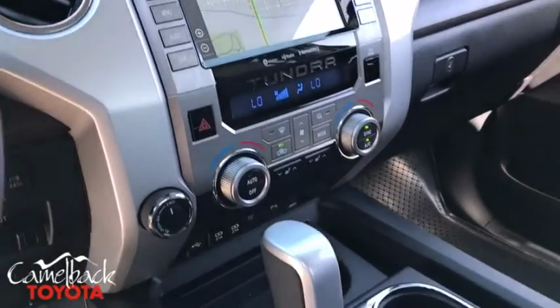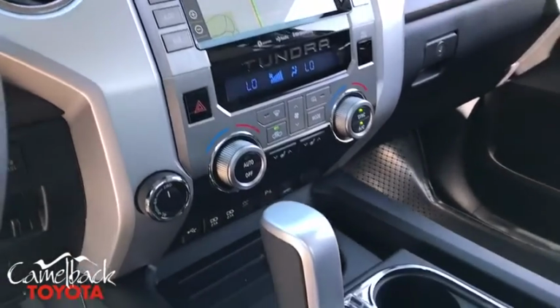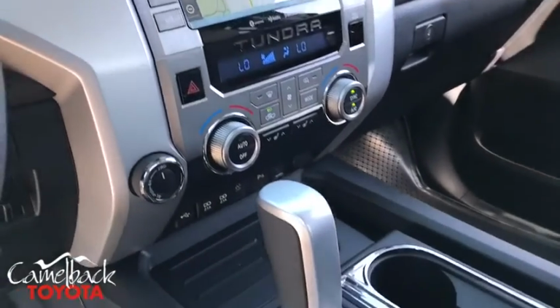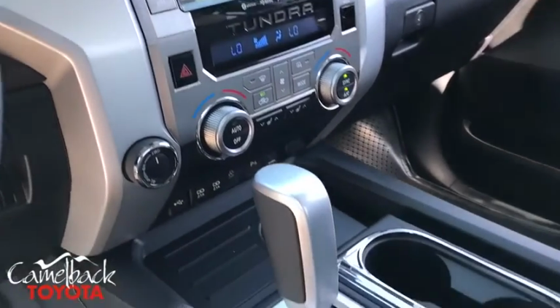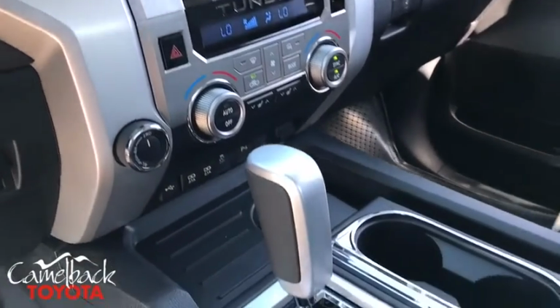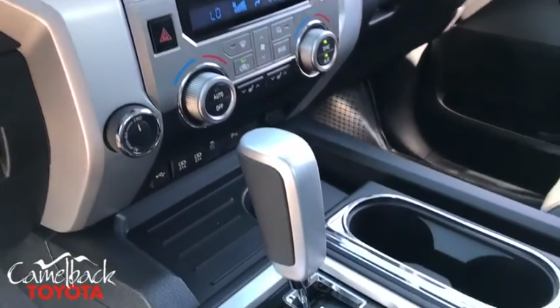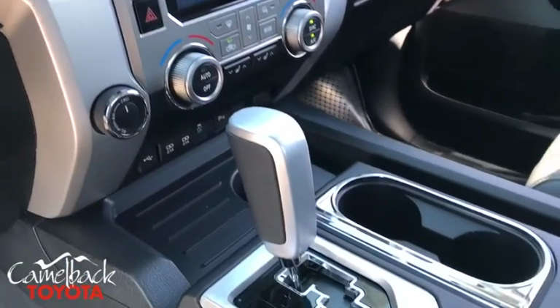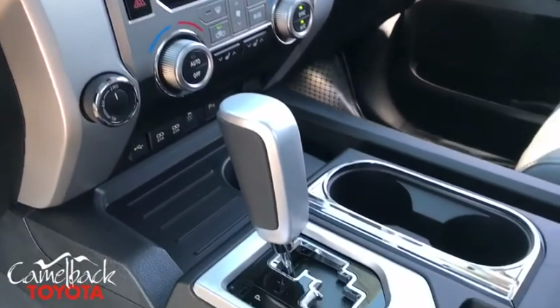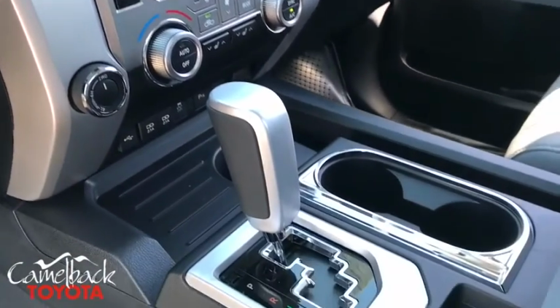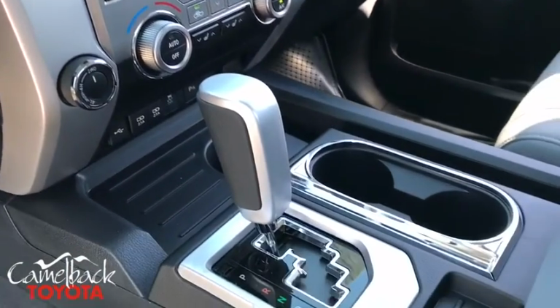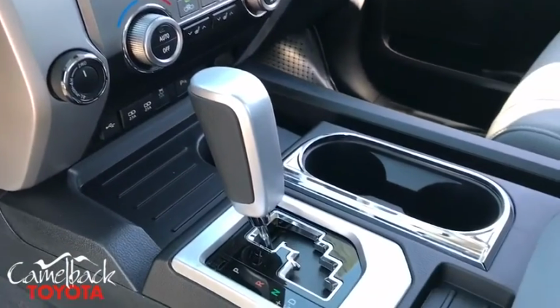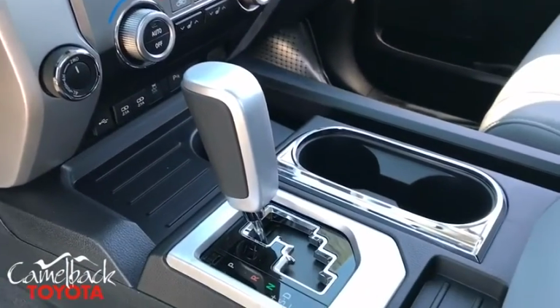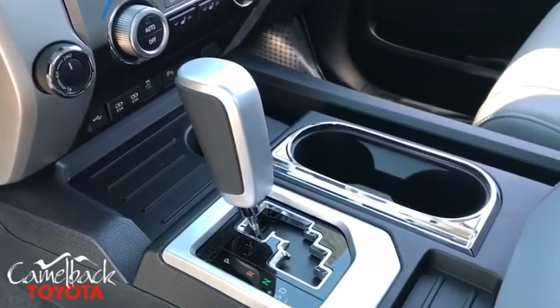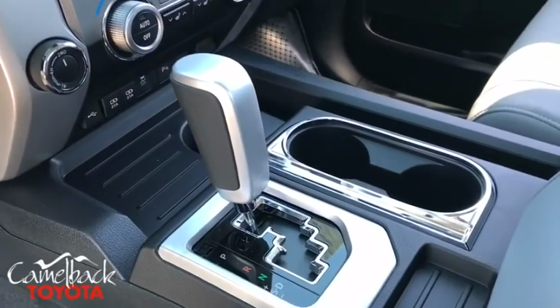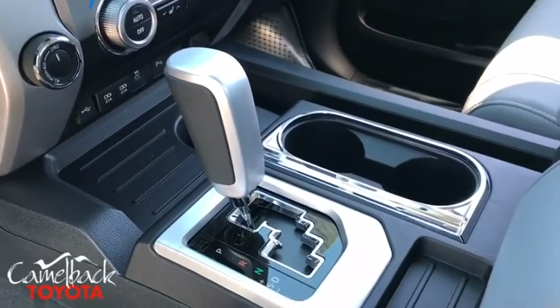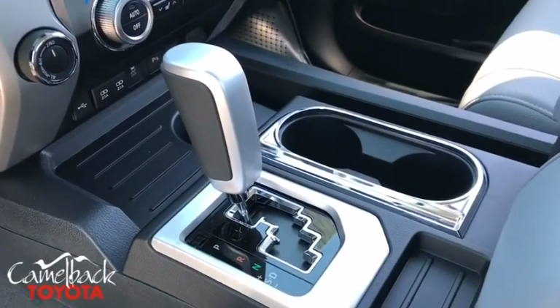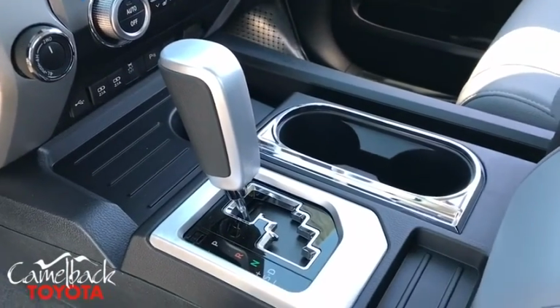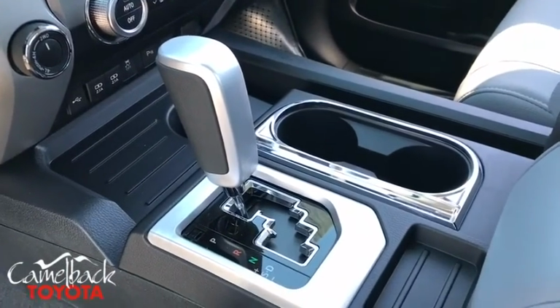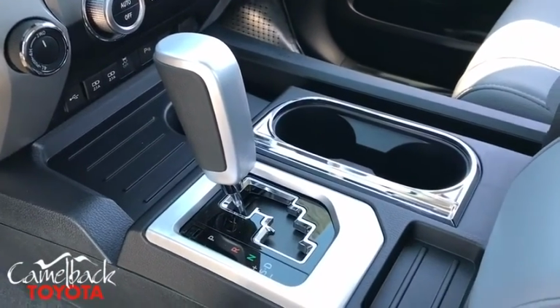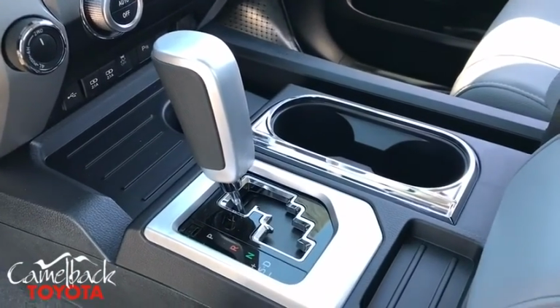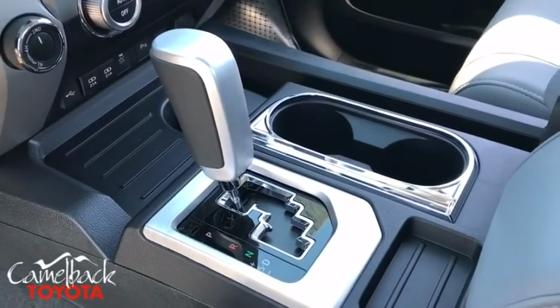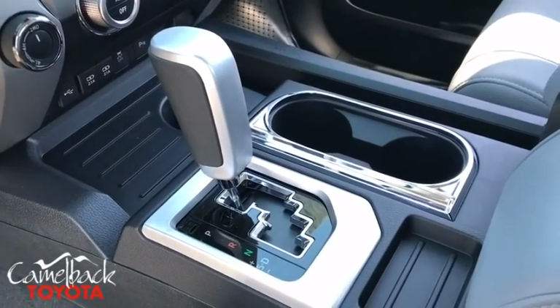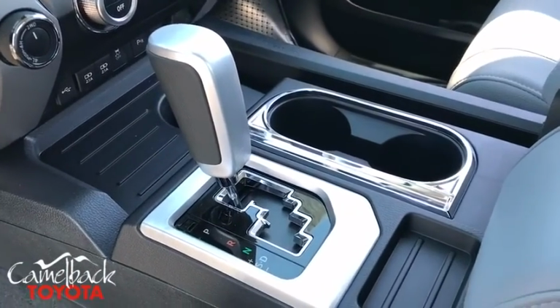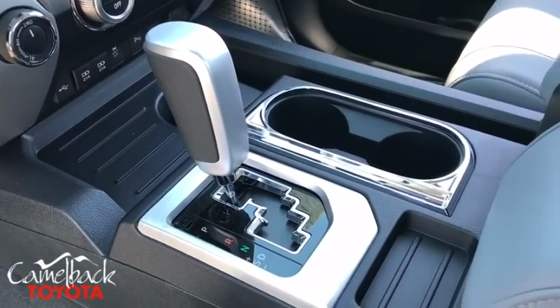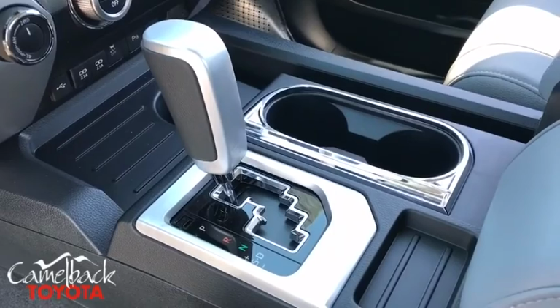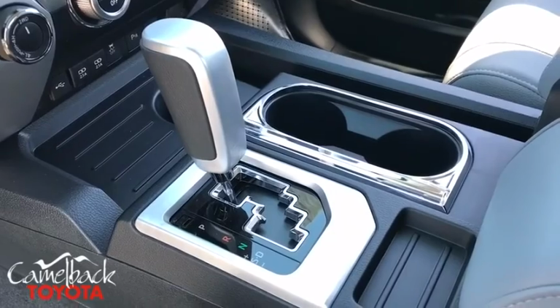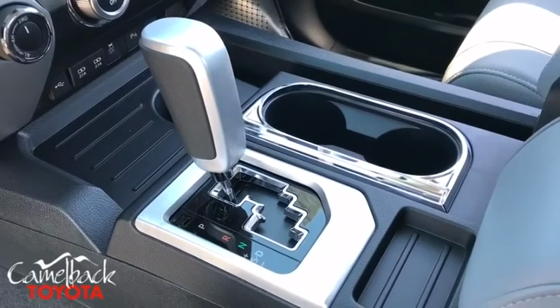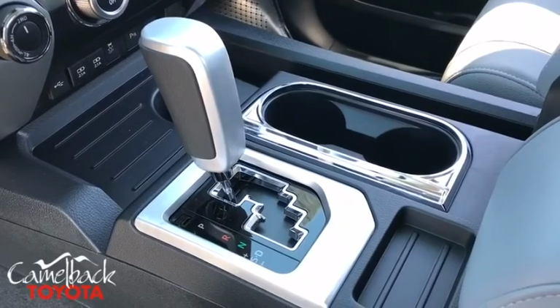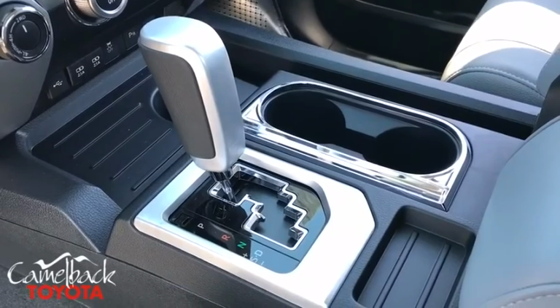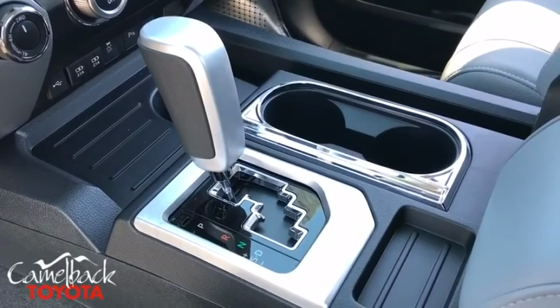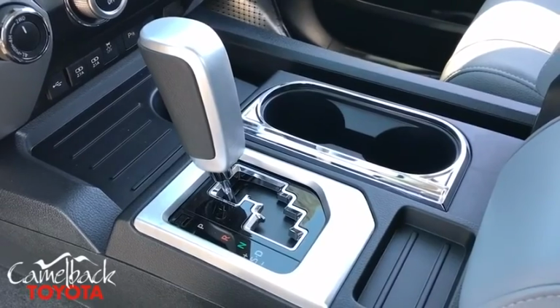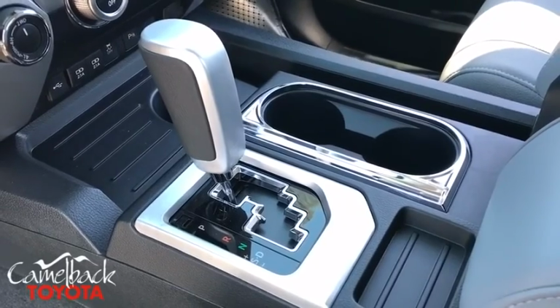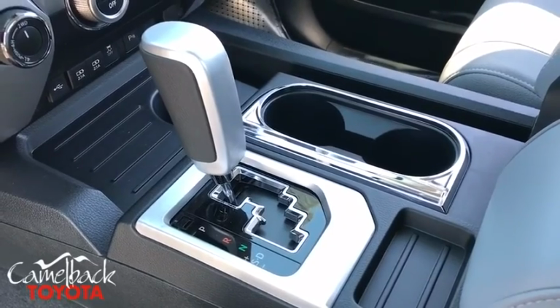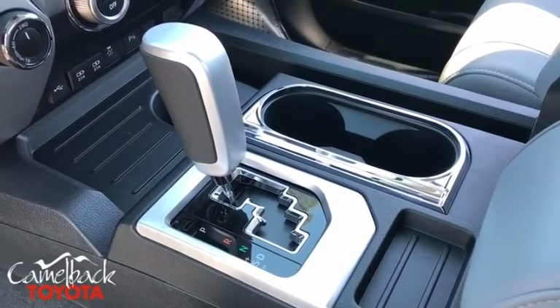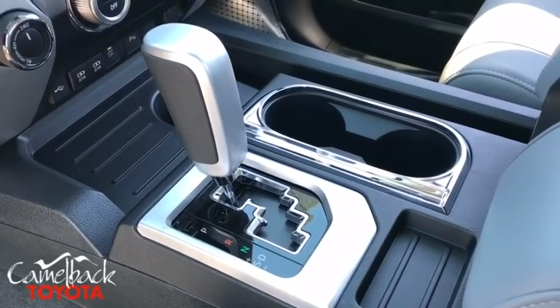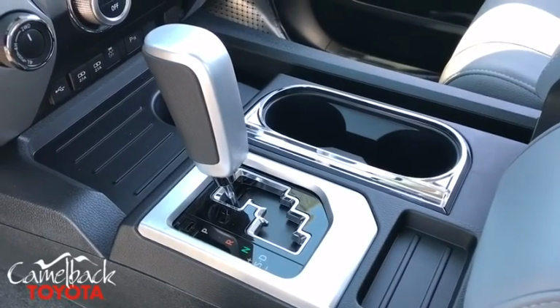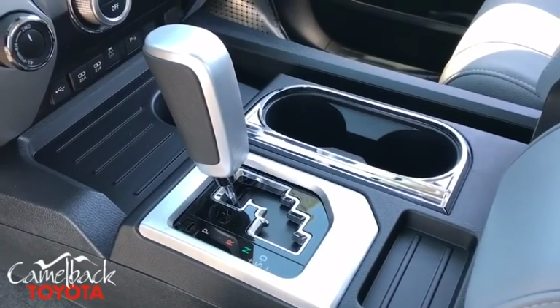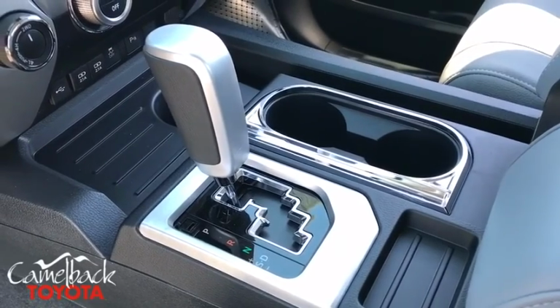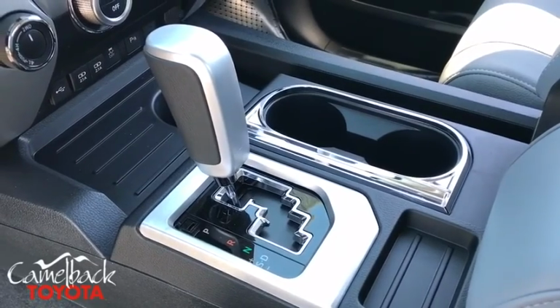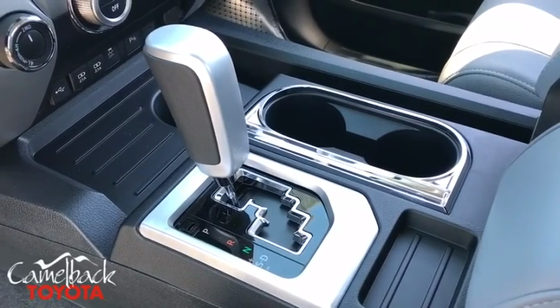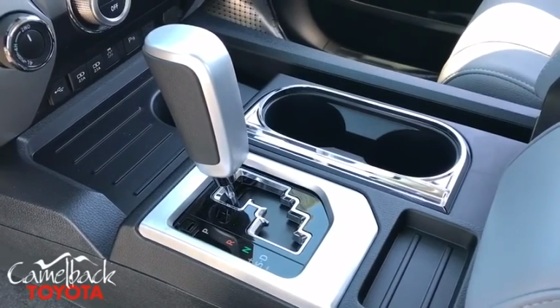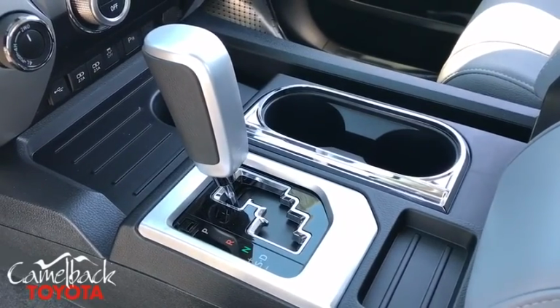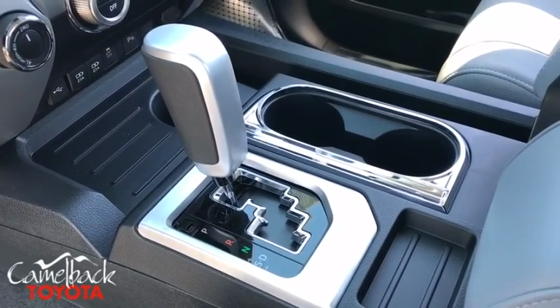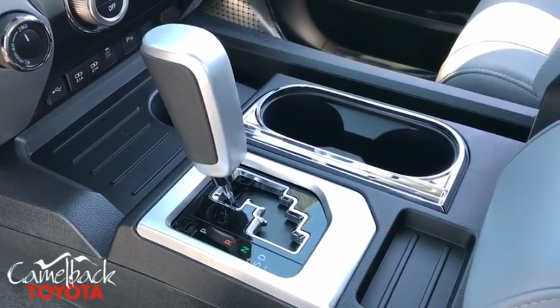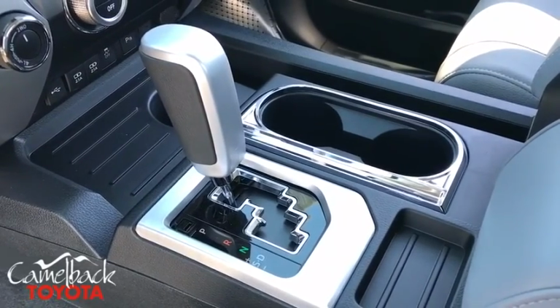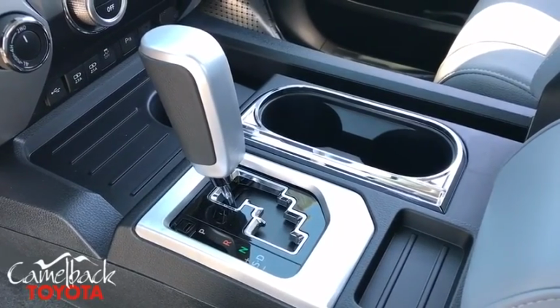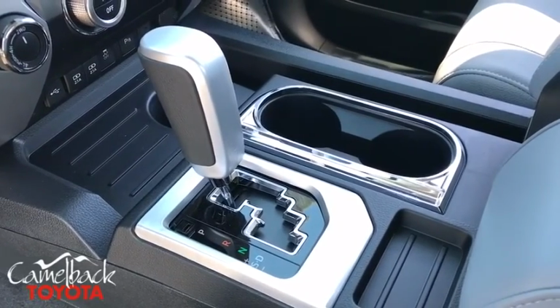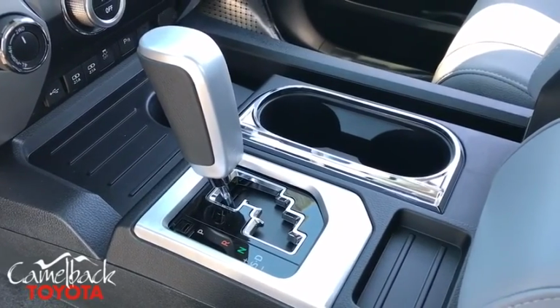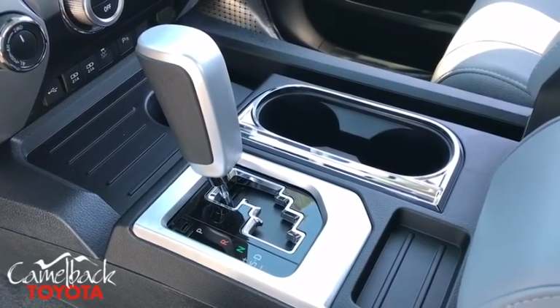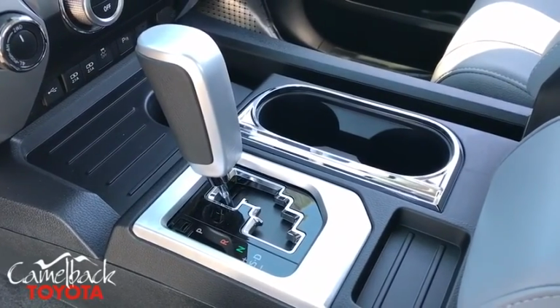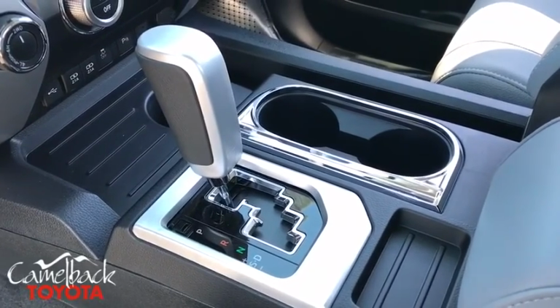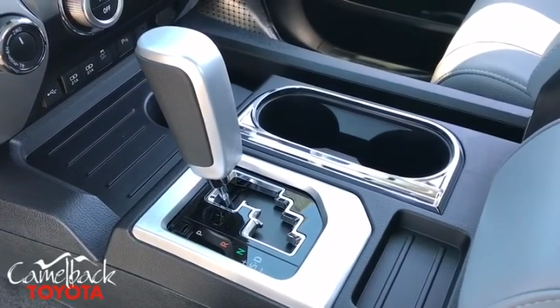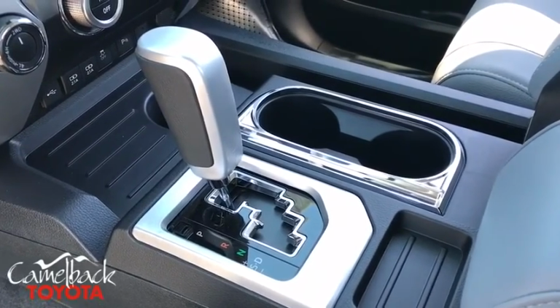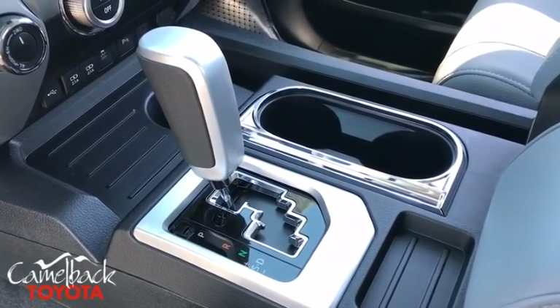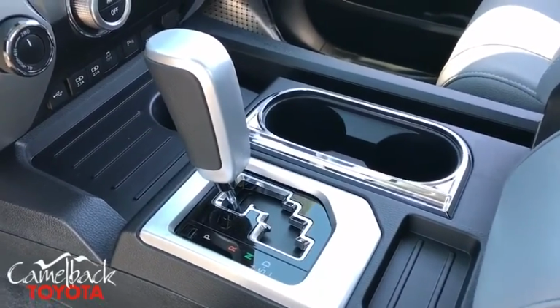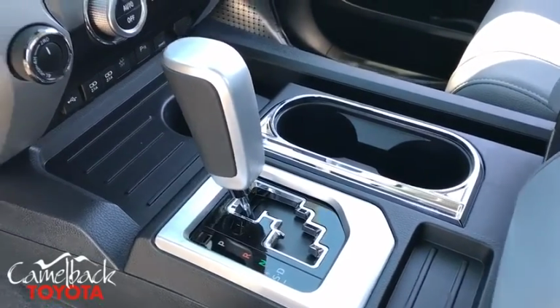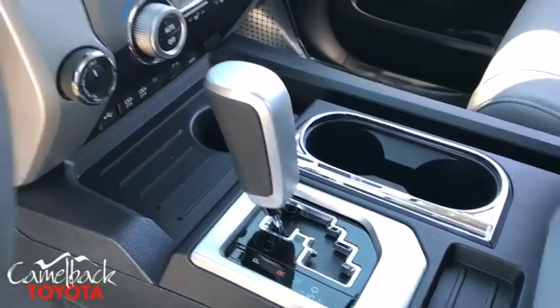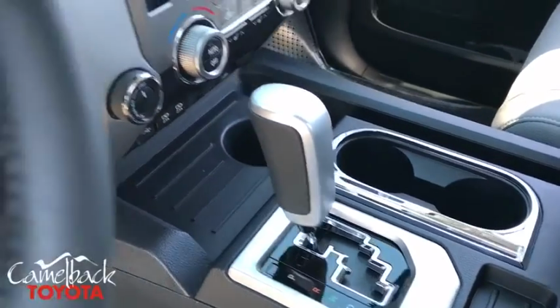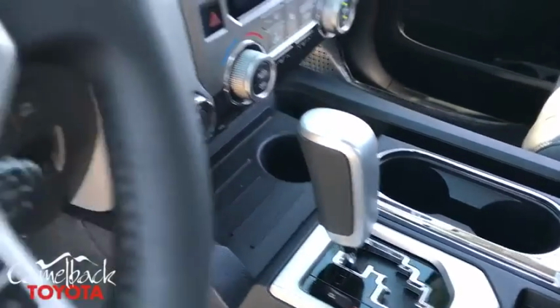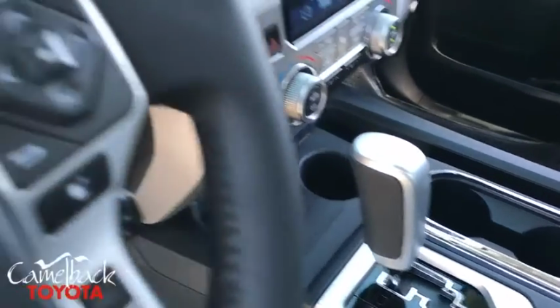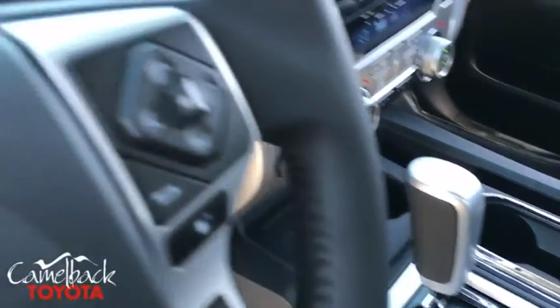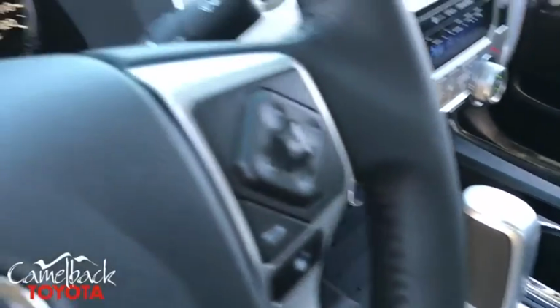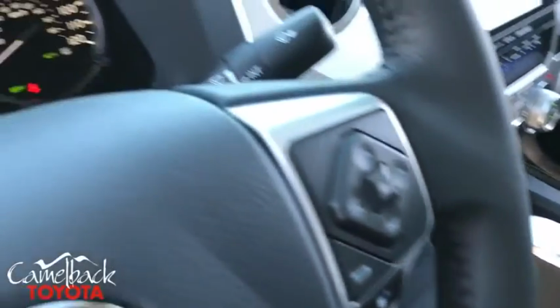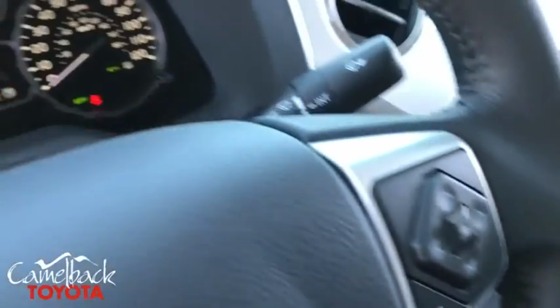Security system, trip computer, power windows, brake assist, remote keyless entry, leather seats, overhead console.